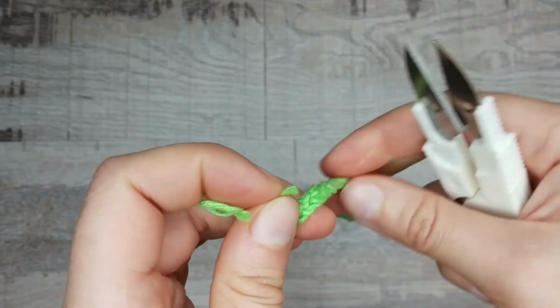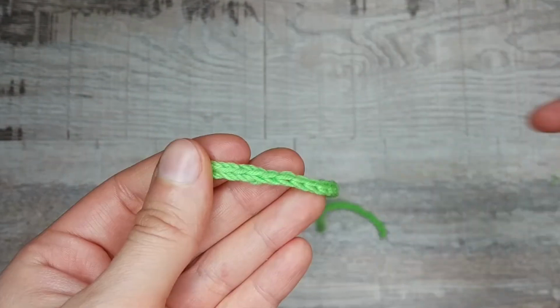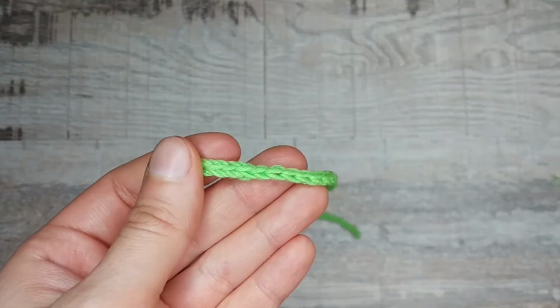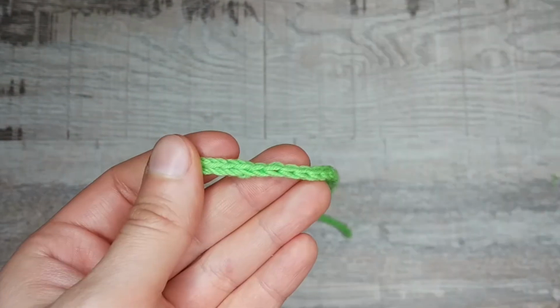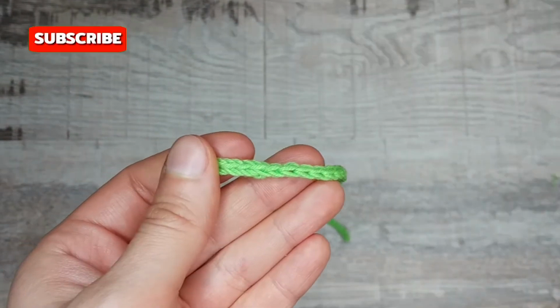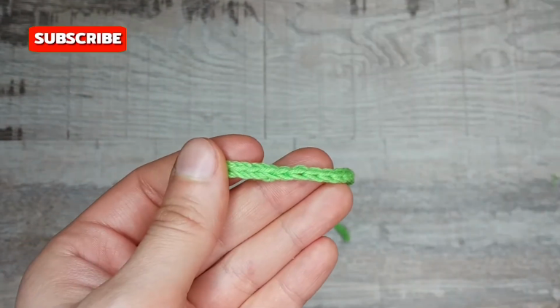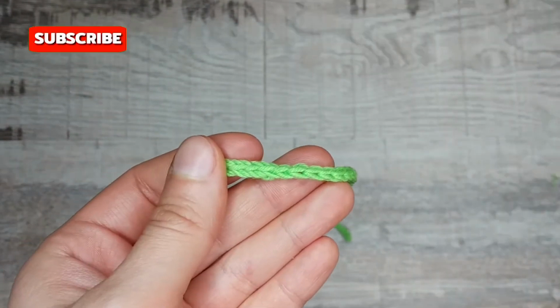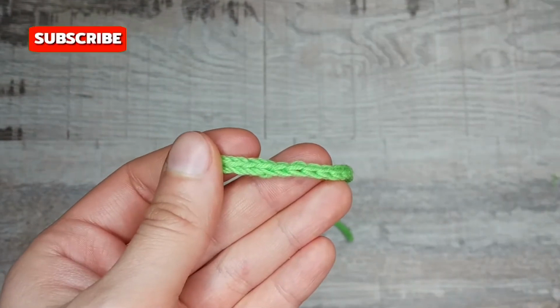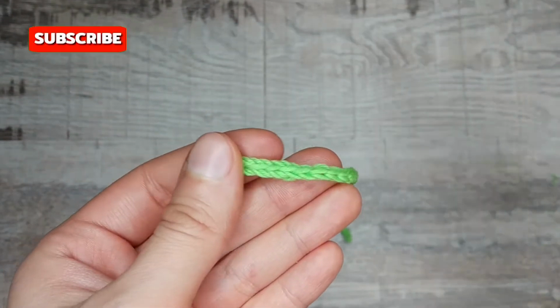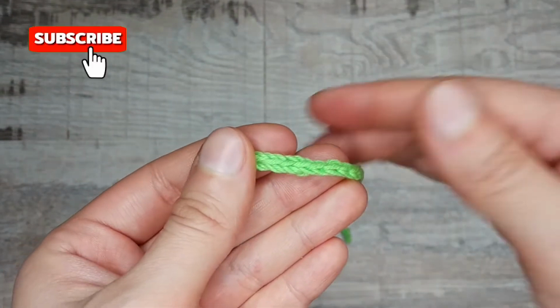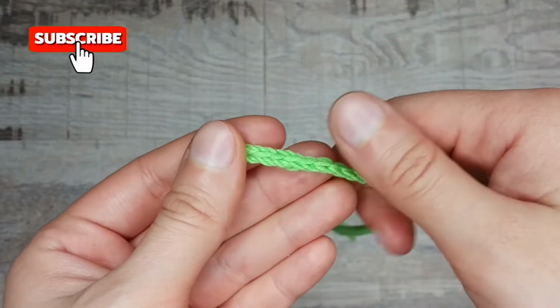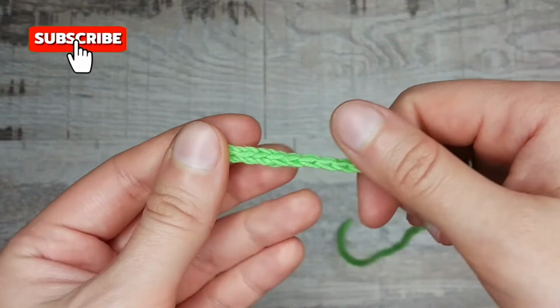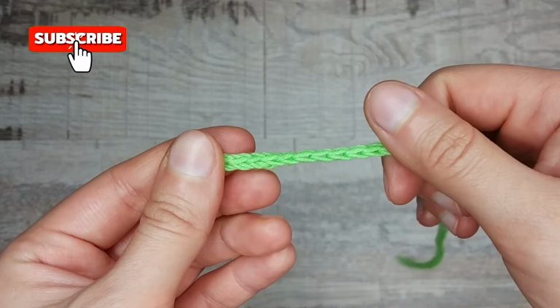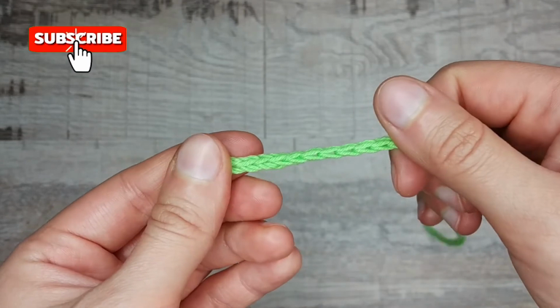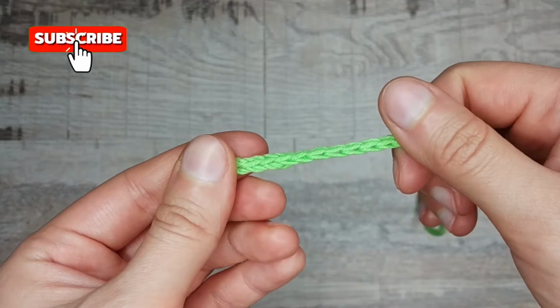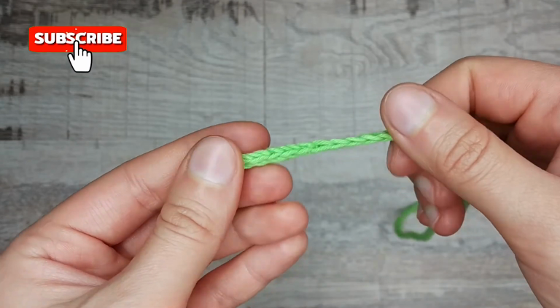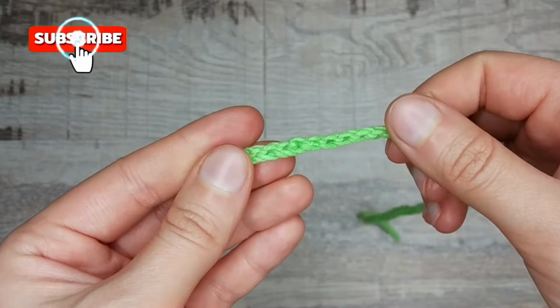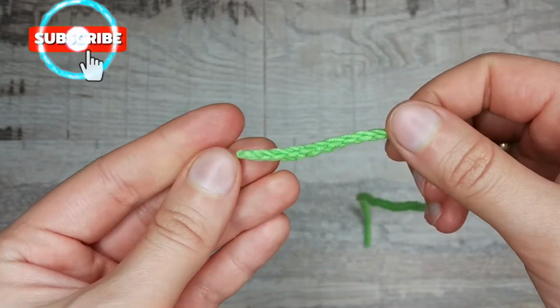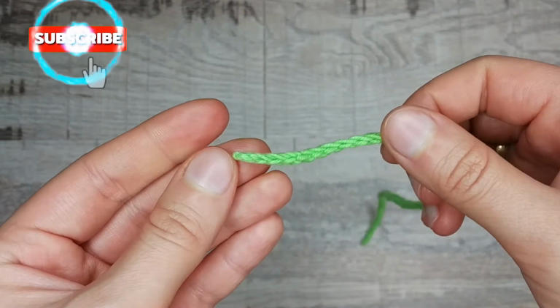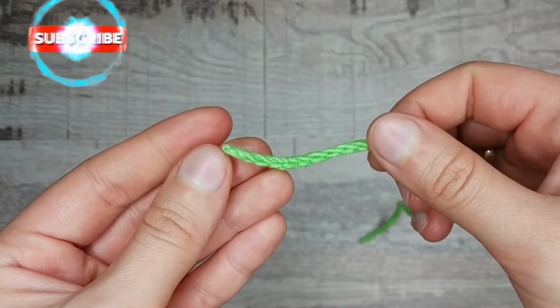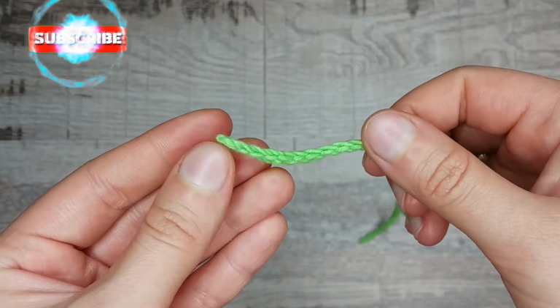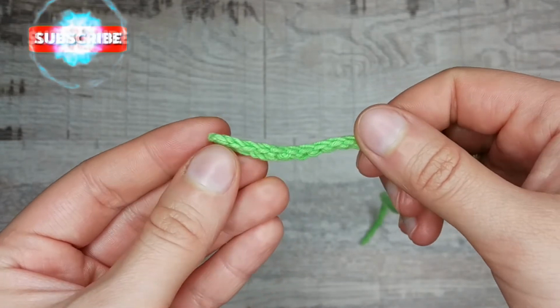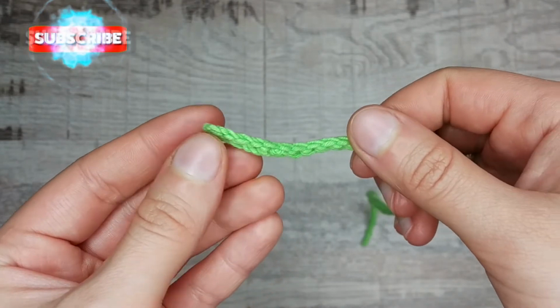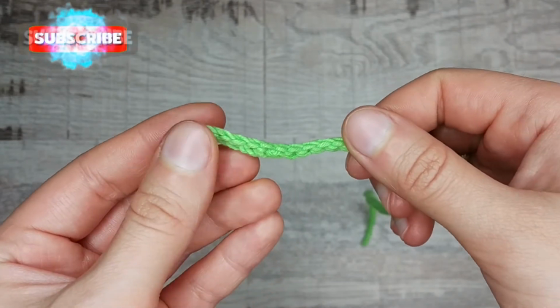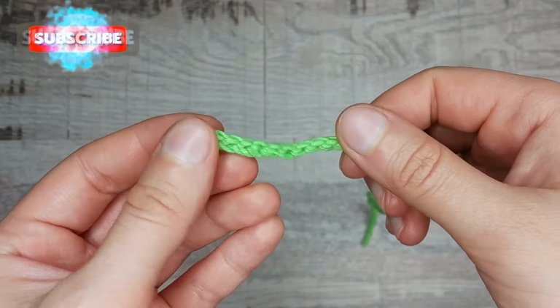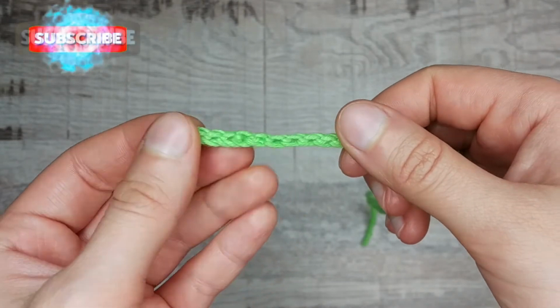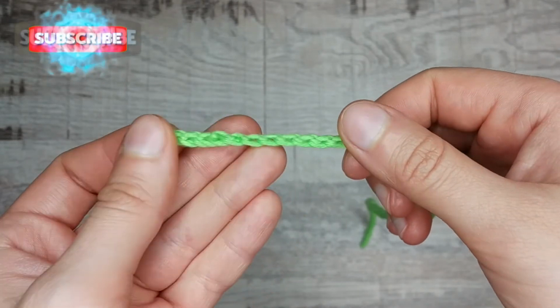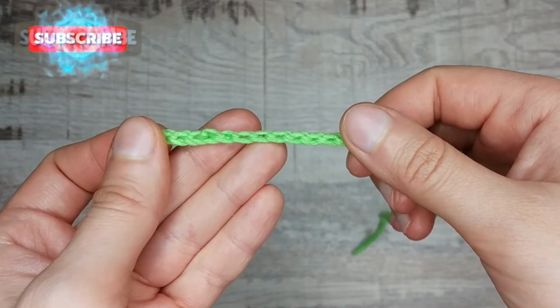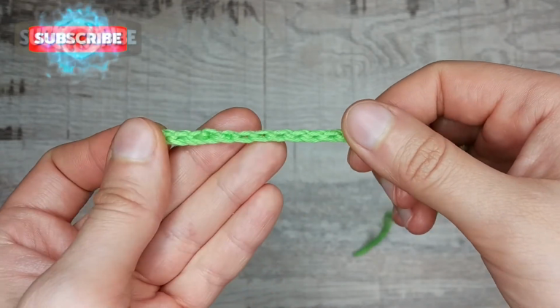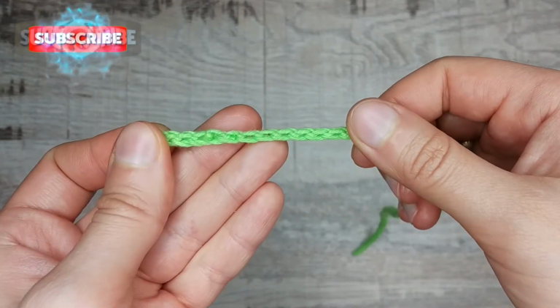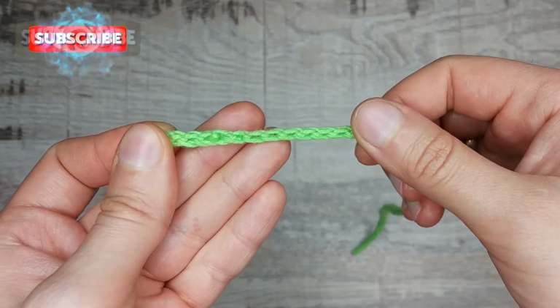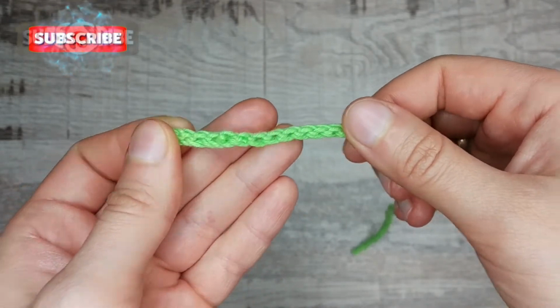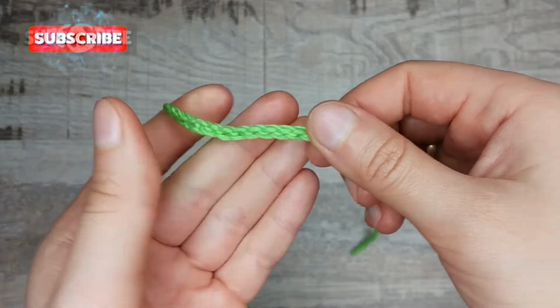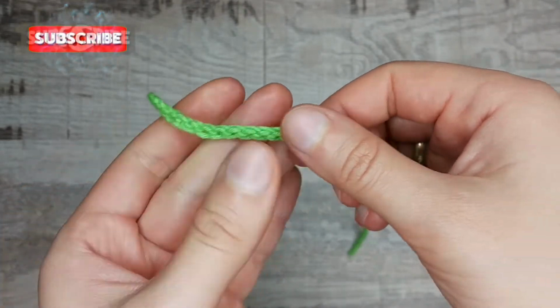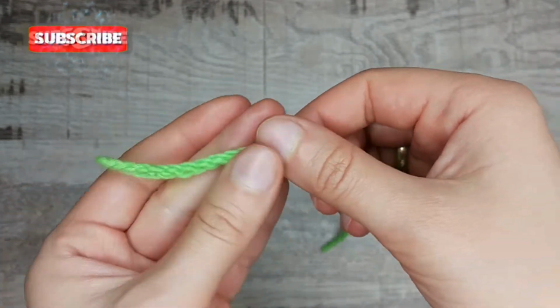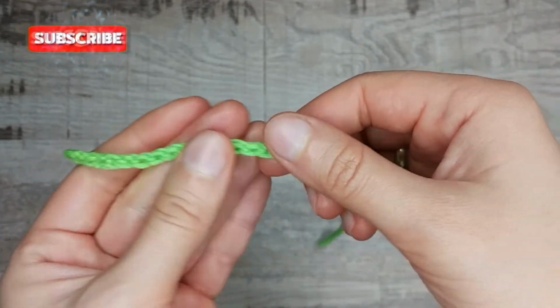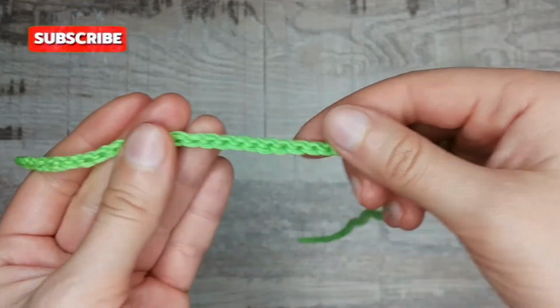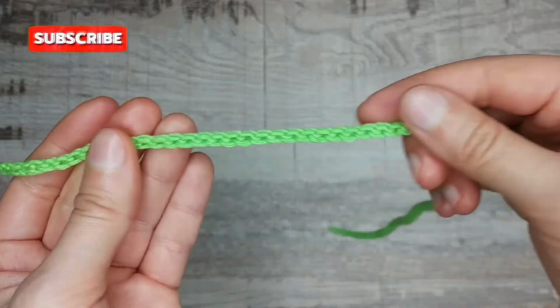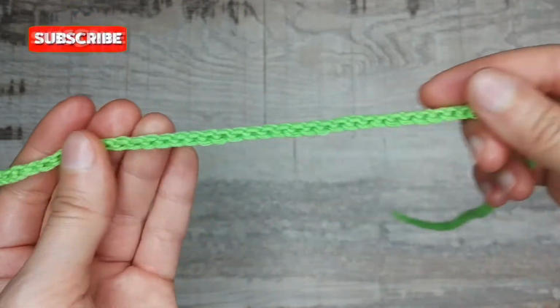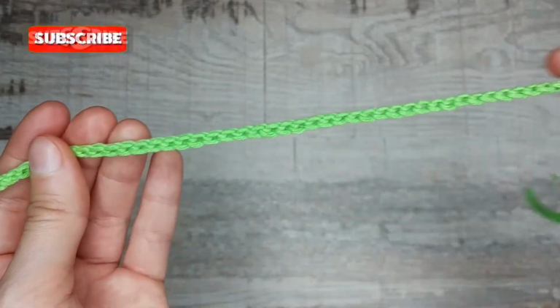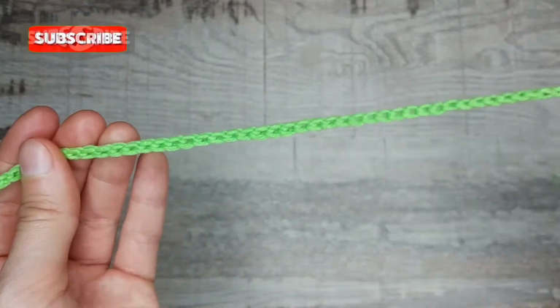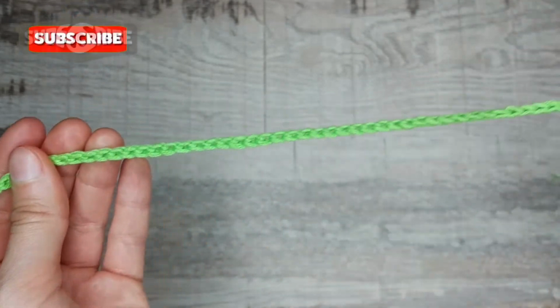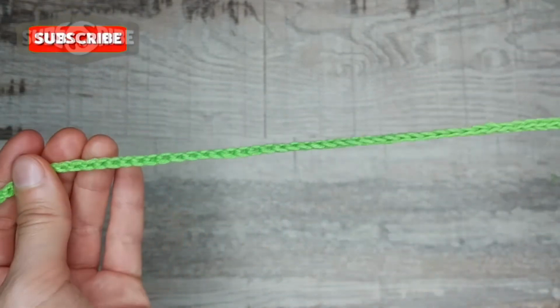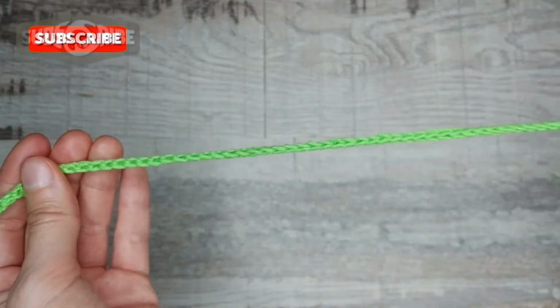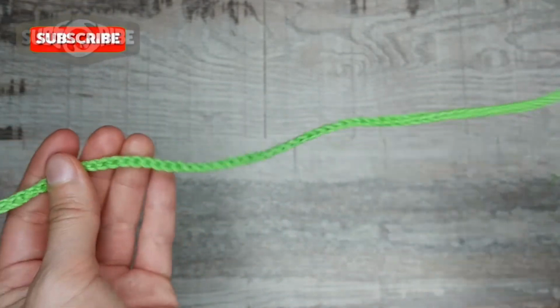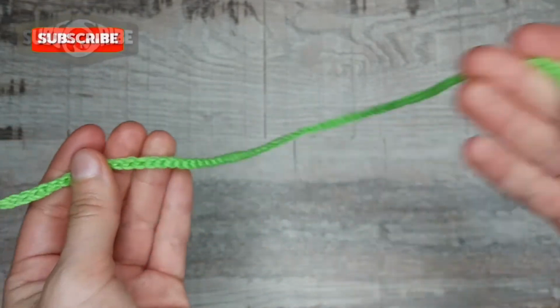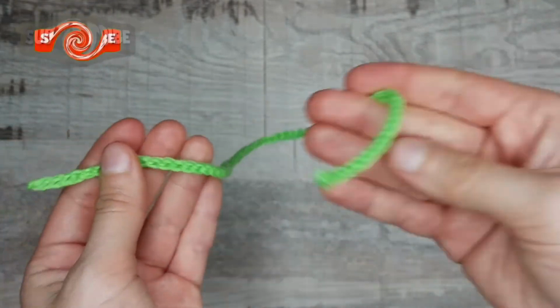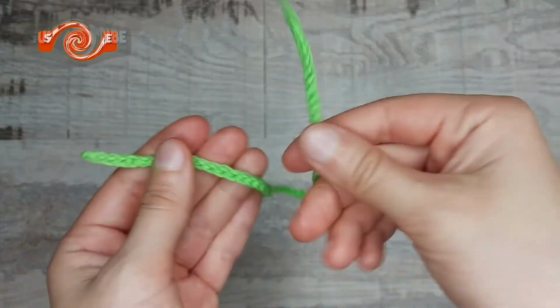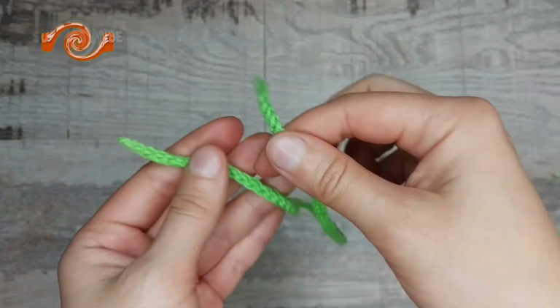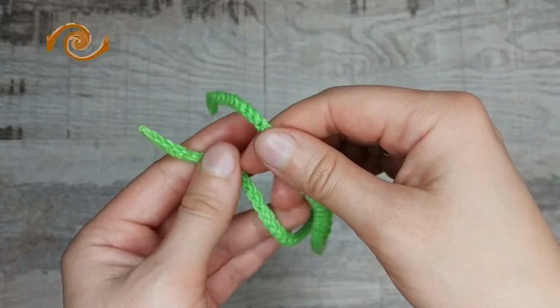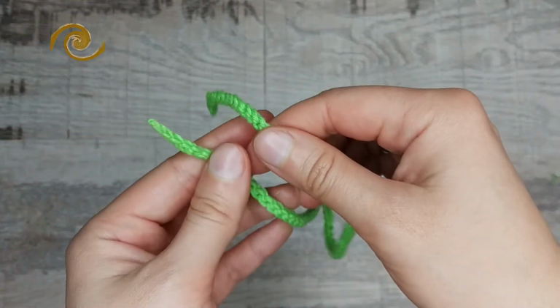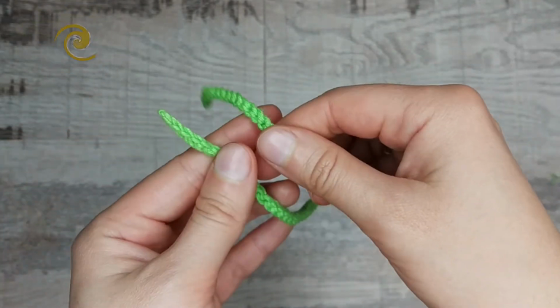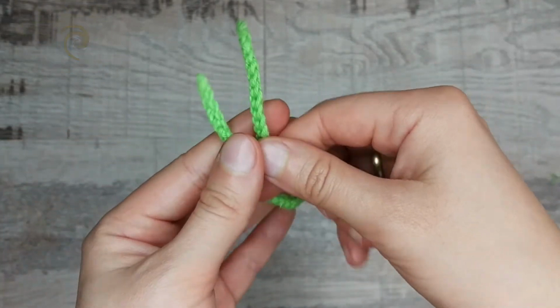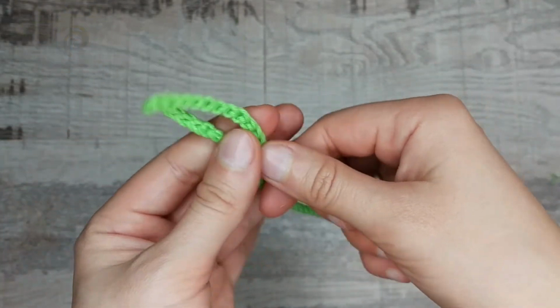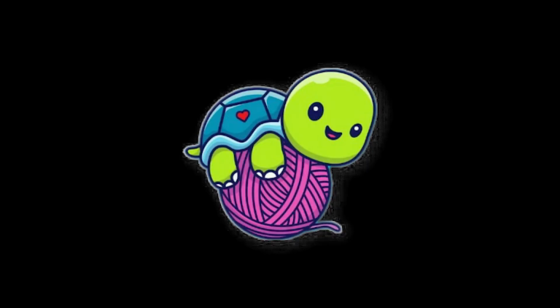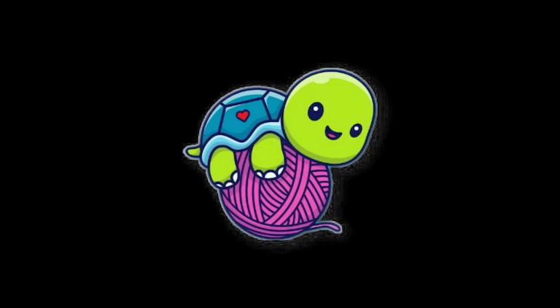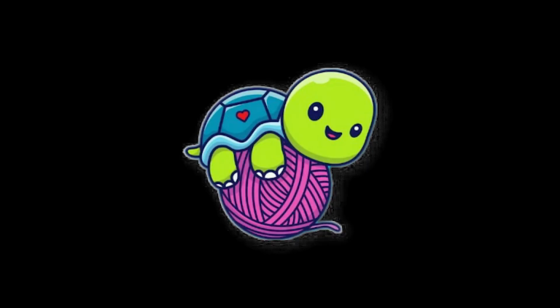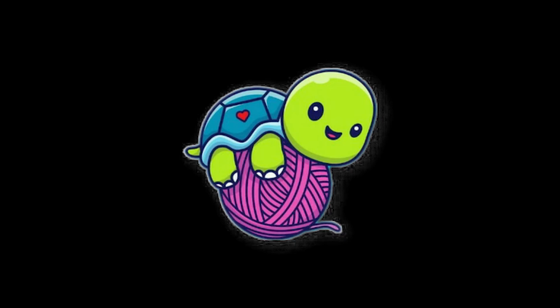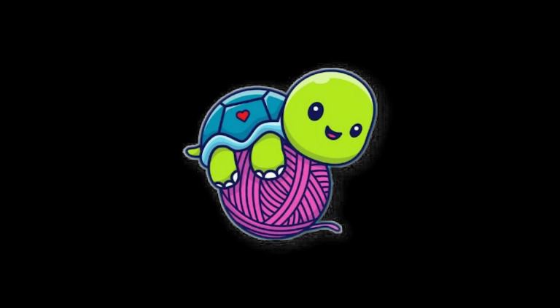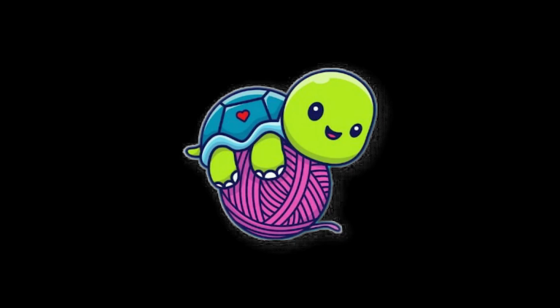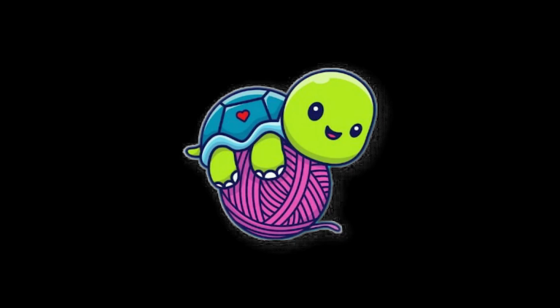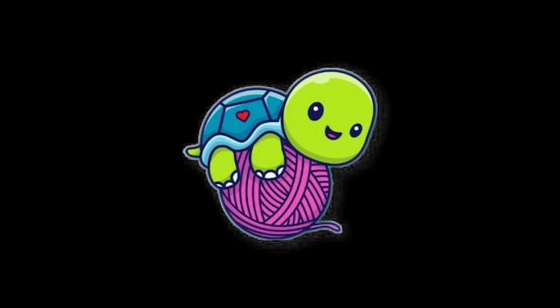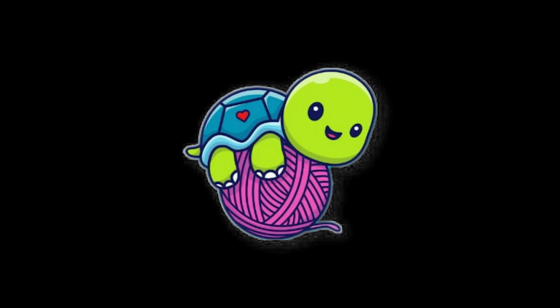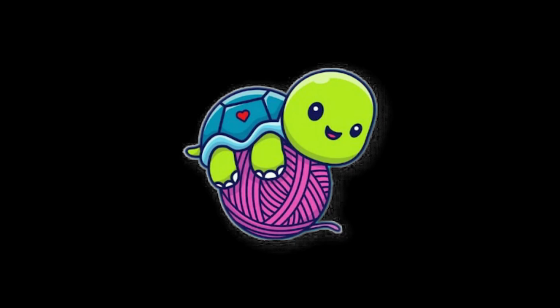The cord is ready. Thank you for watching. Please like this video, subscribe to my channel and write comments. Bye-bye.